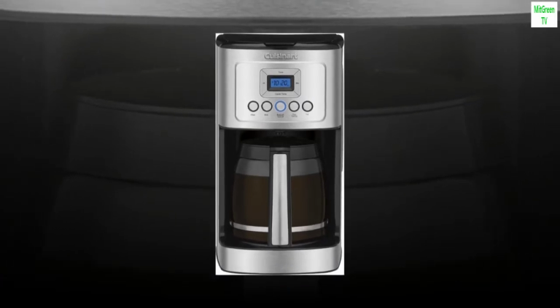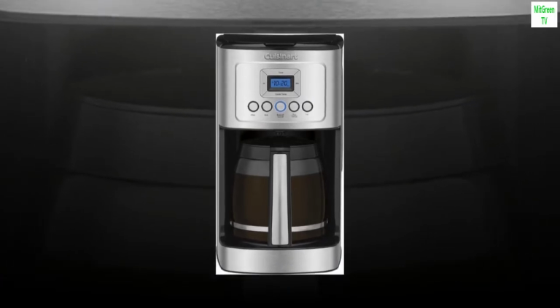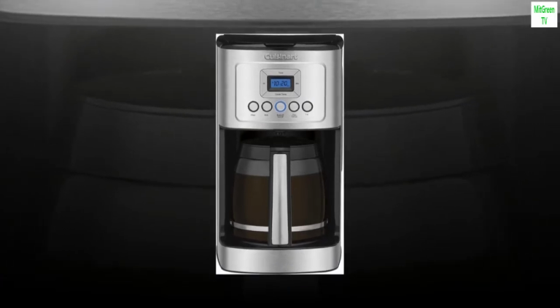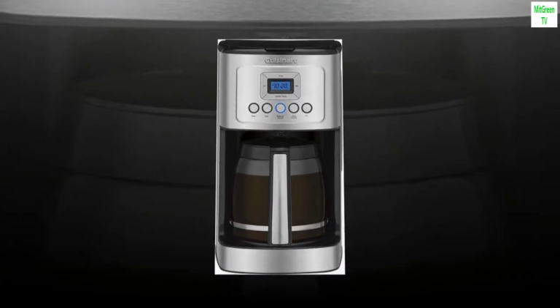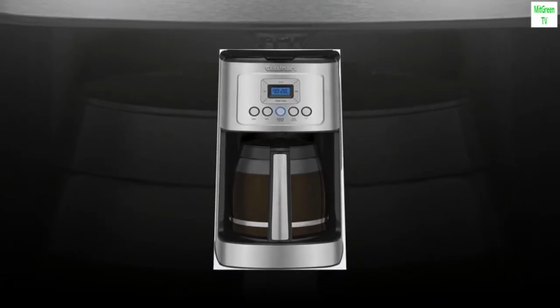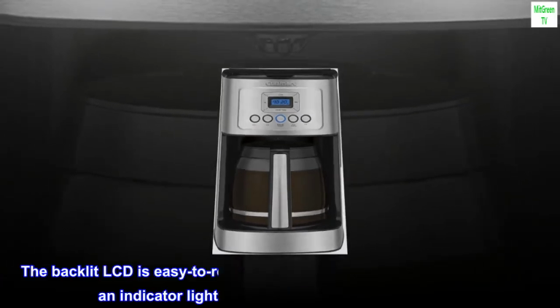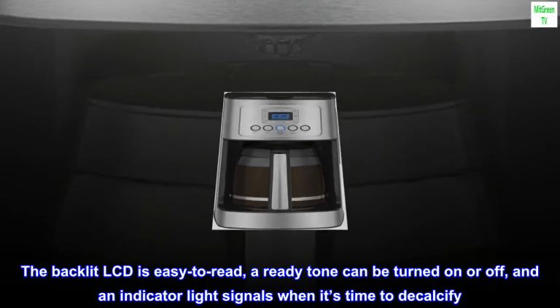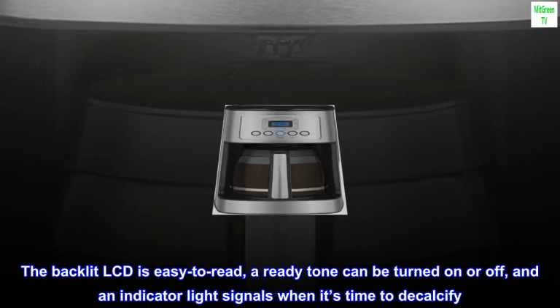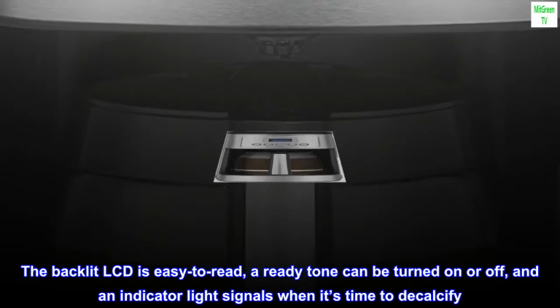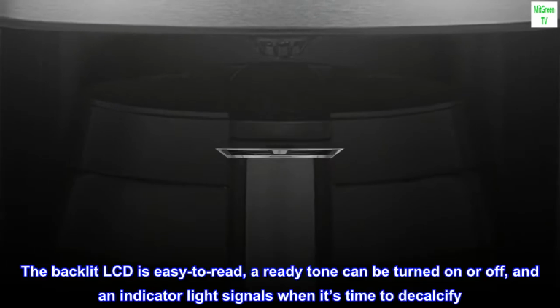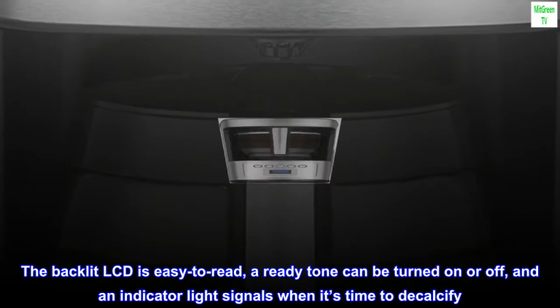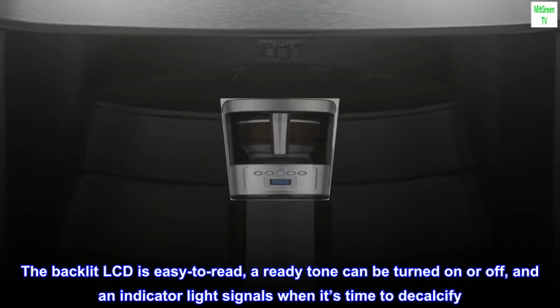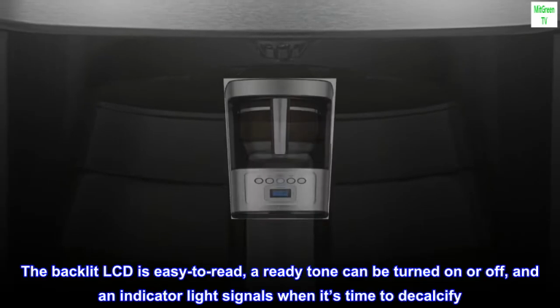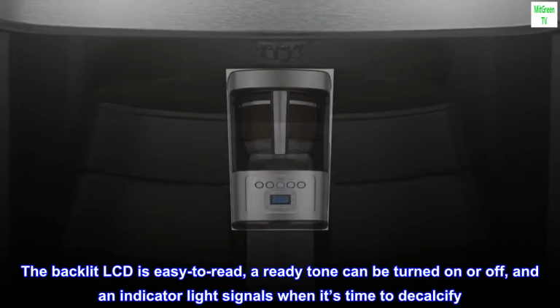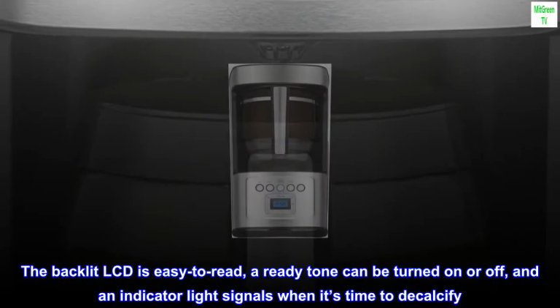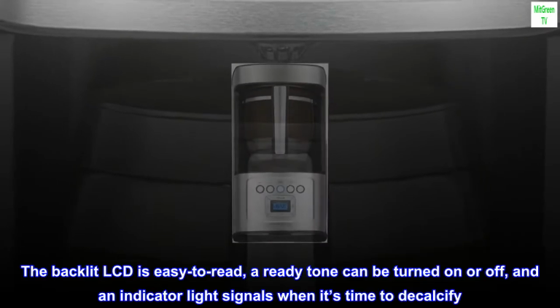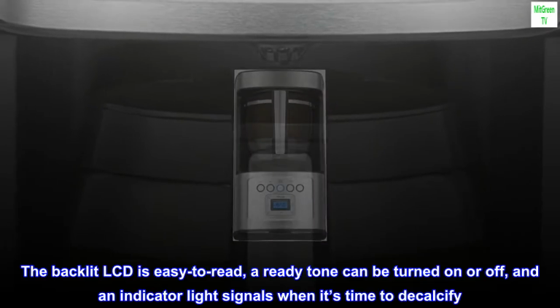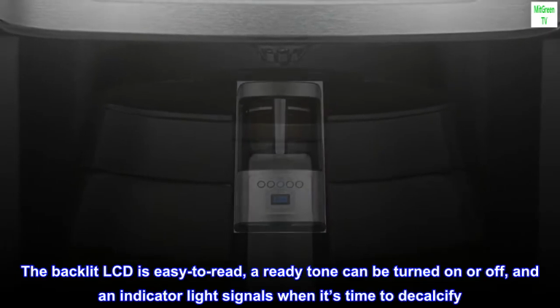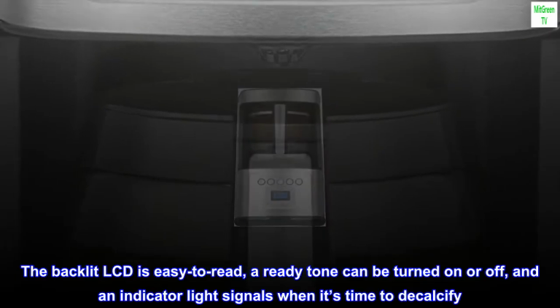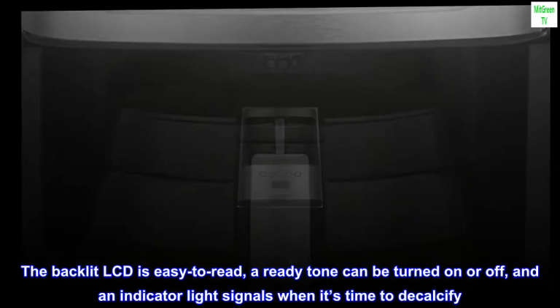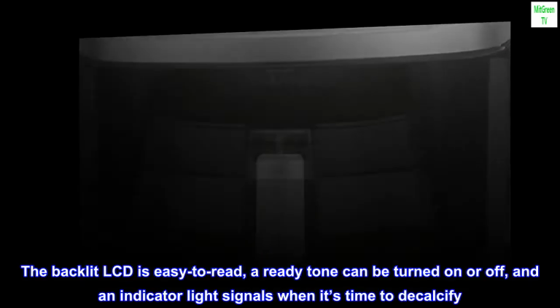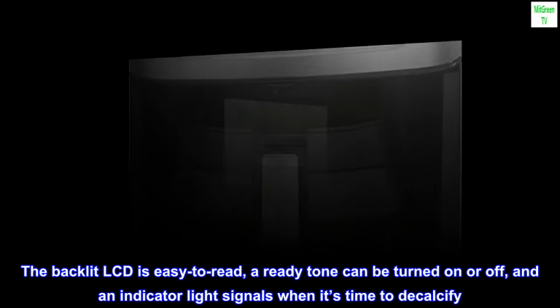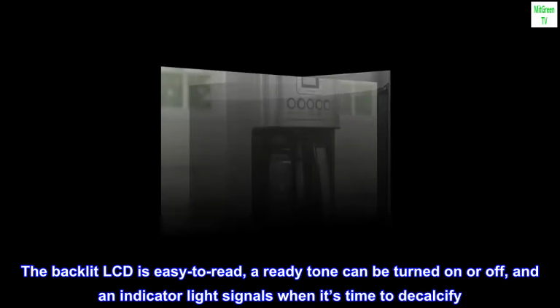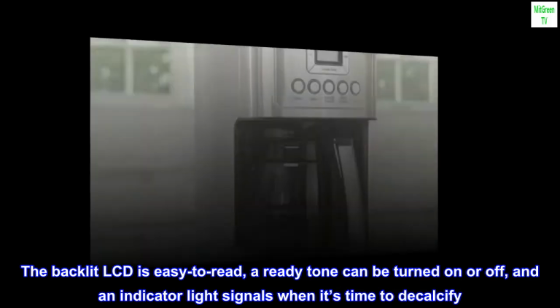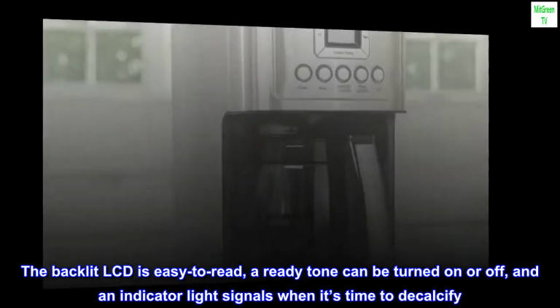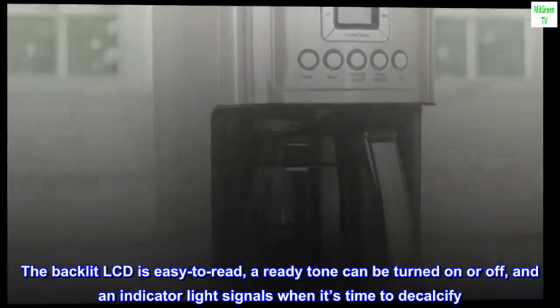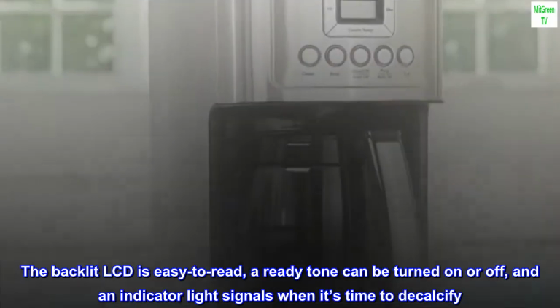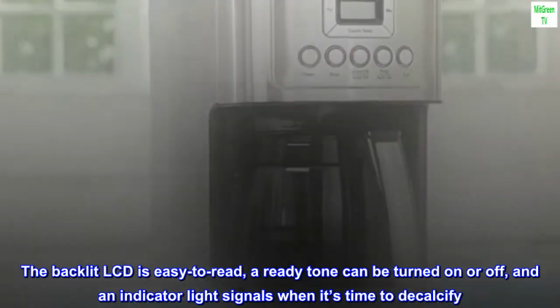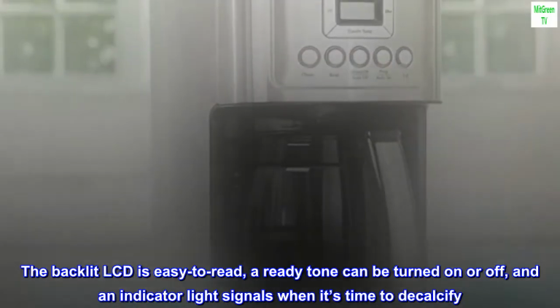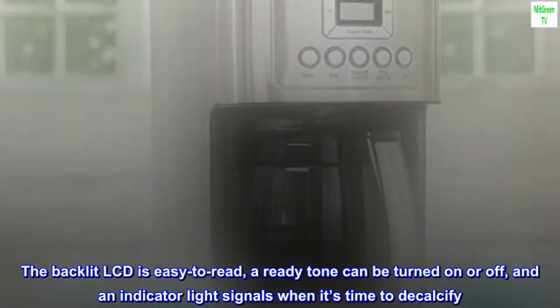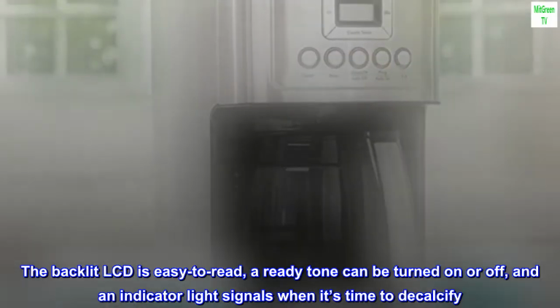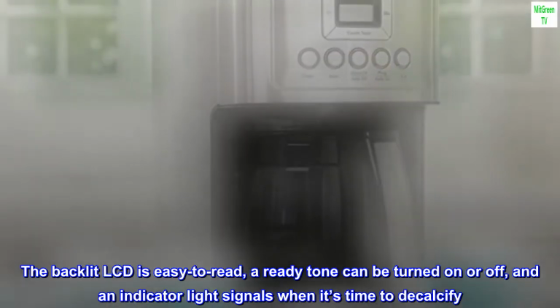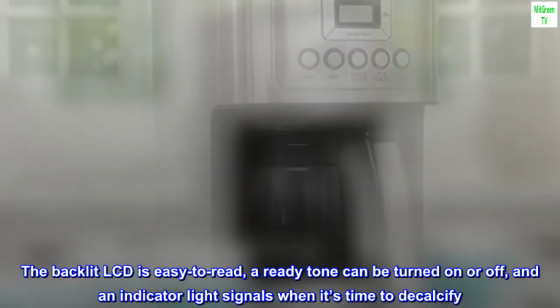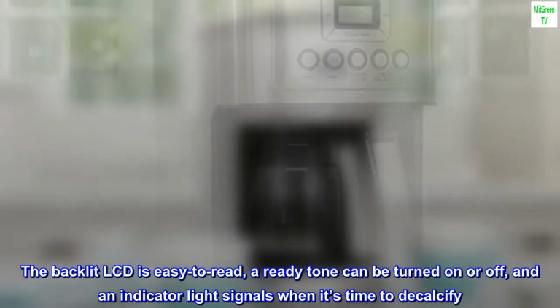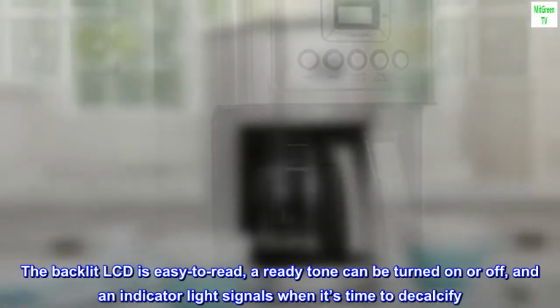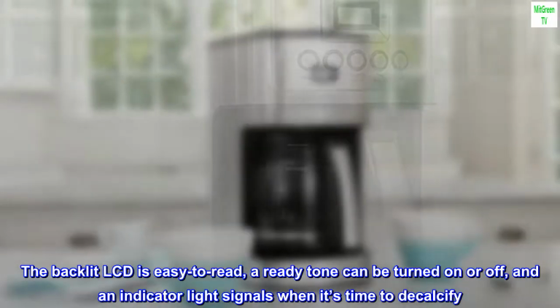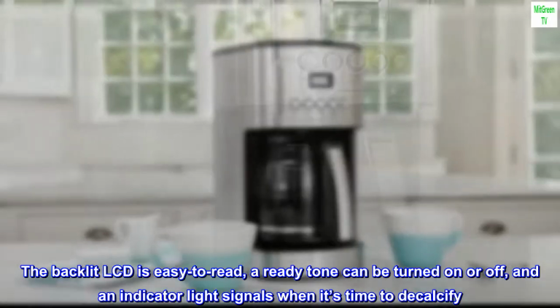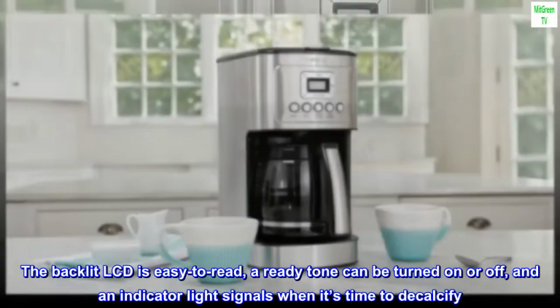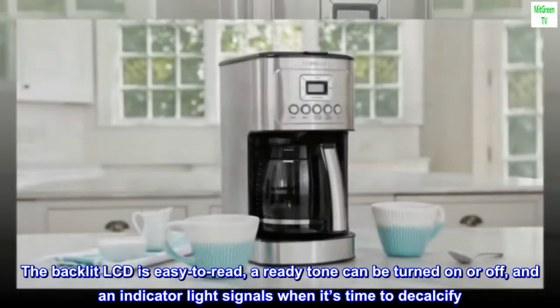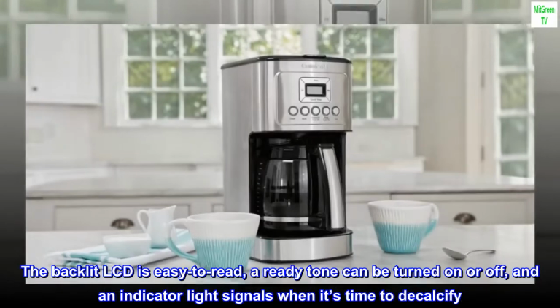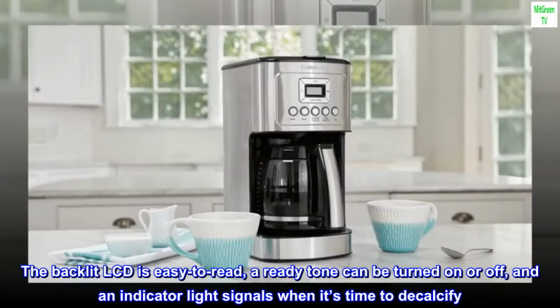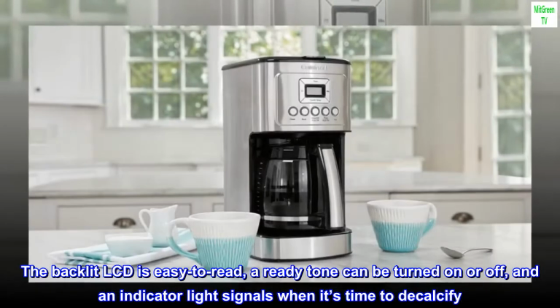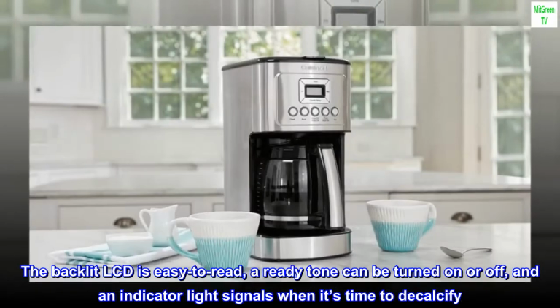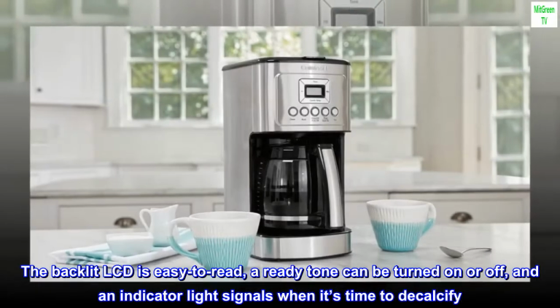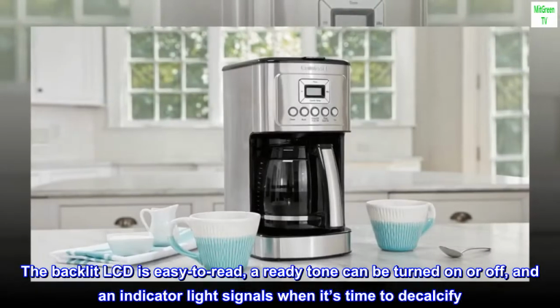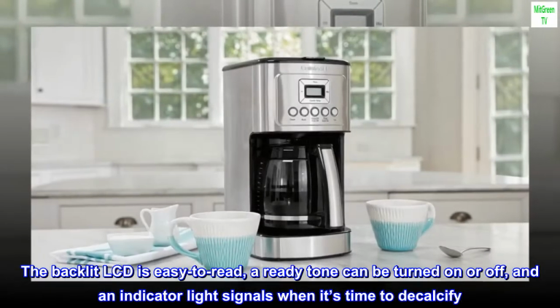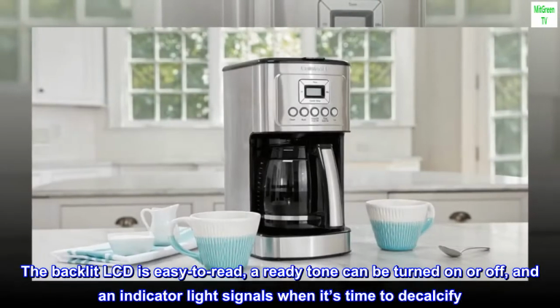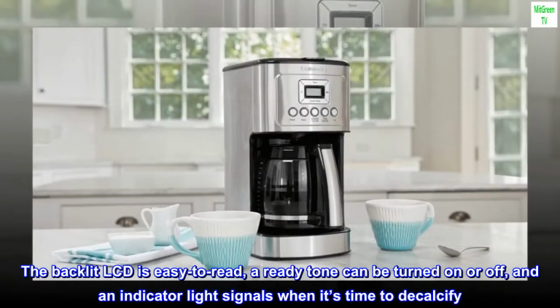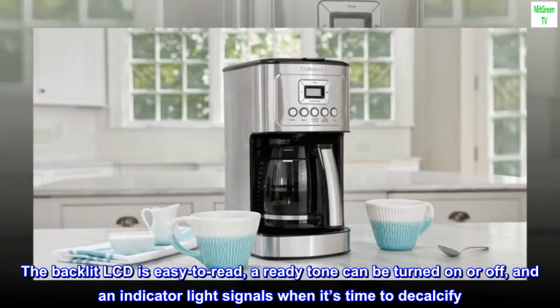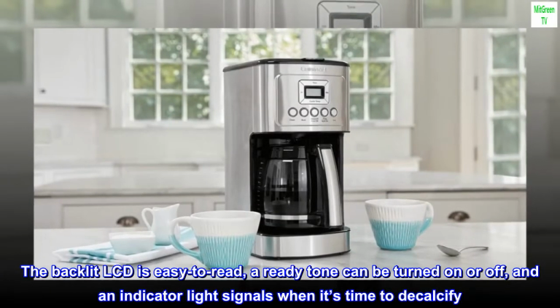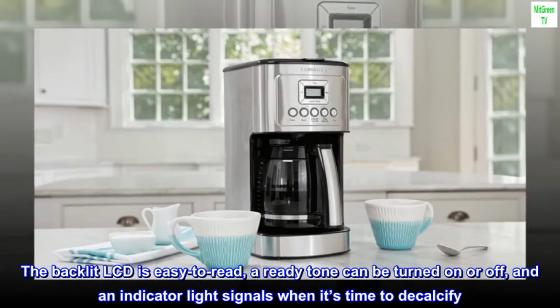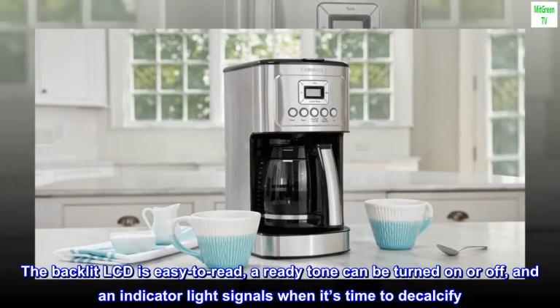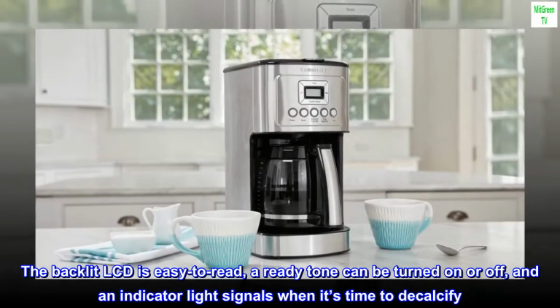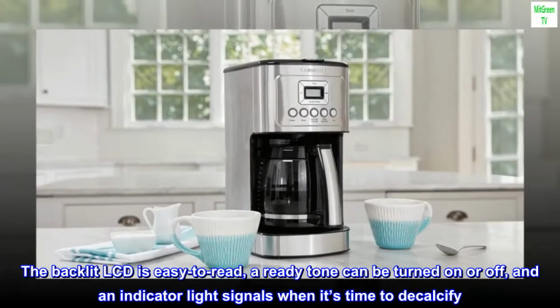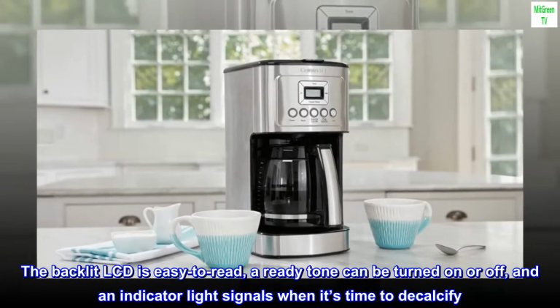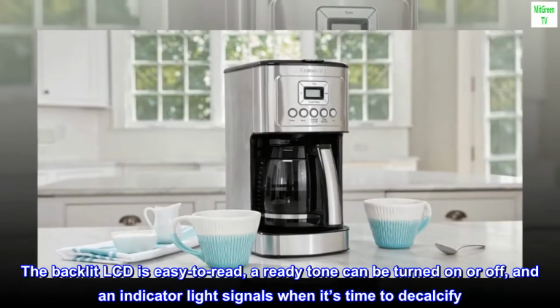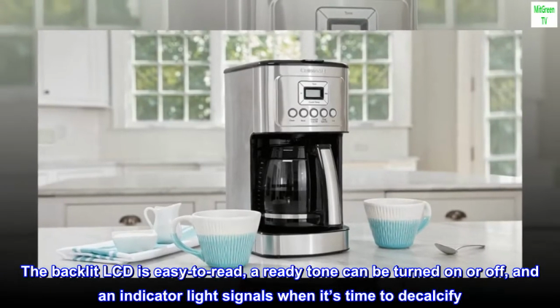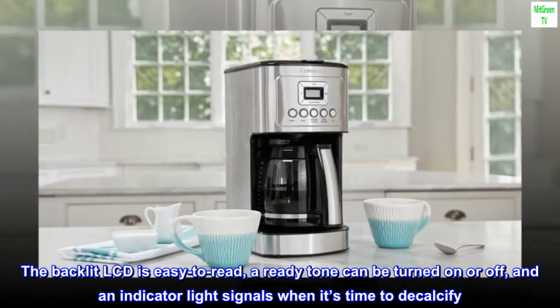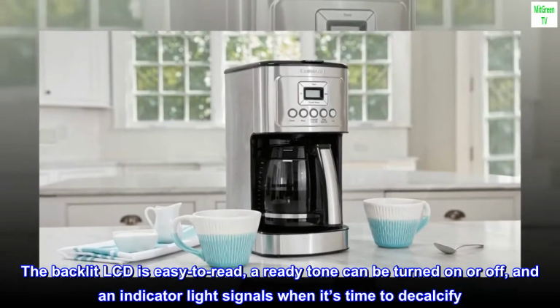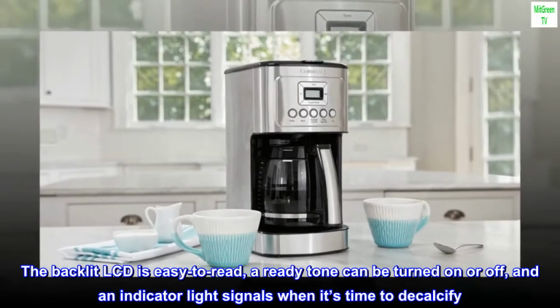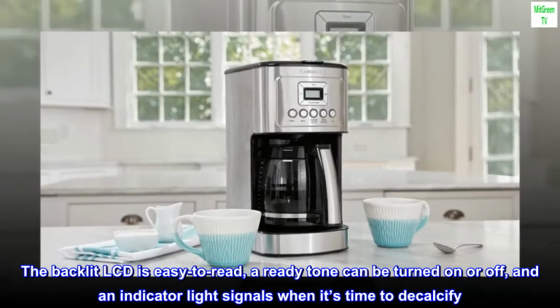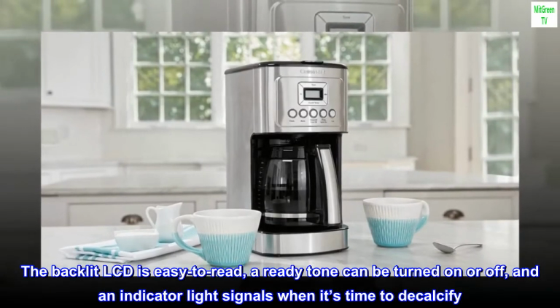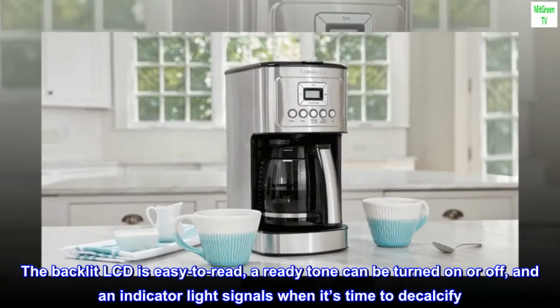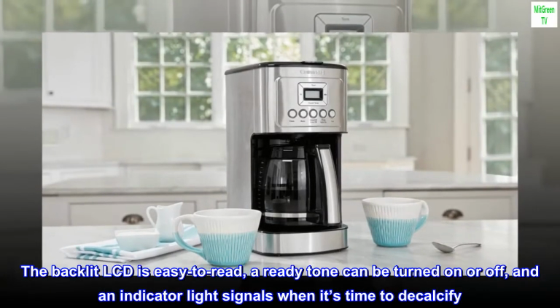The backlit LCD is easy to read, a ready tone can be turned on or off, and an indicator light signals when it's time to decalcify.